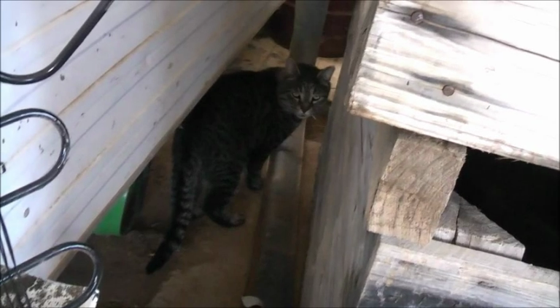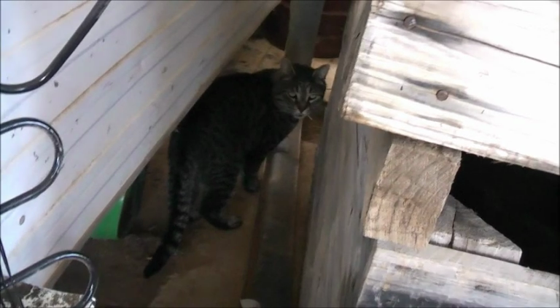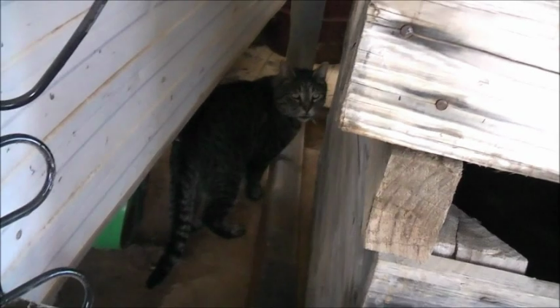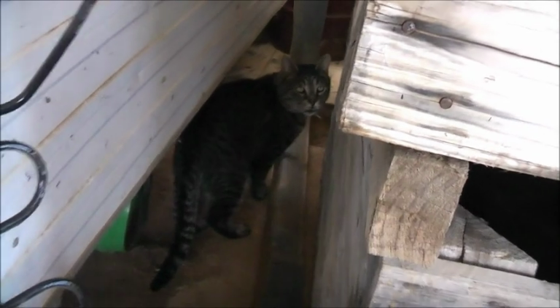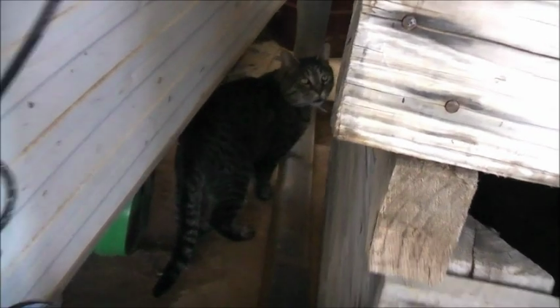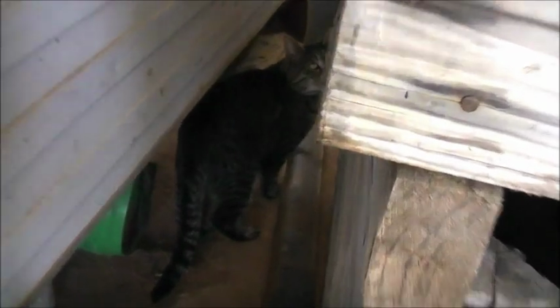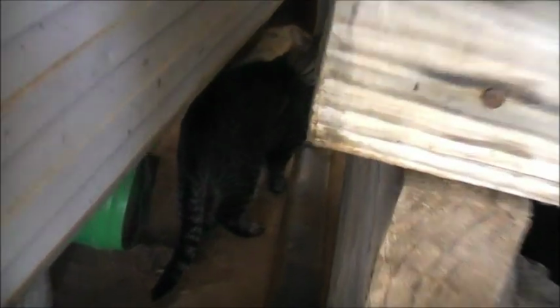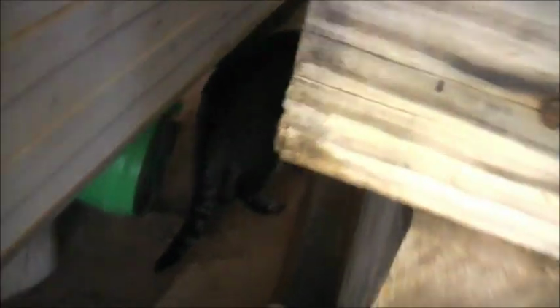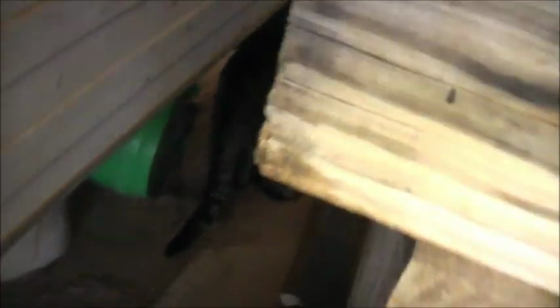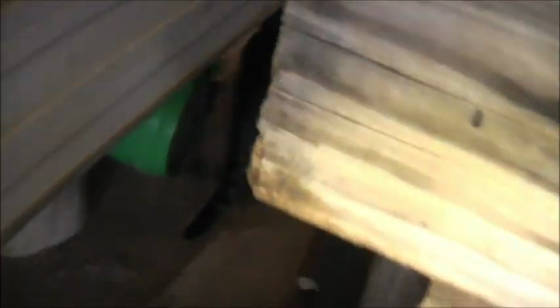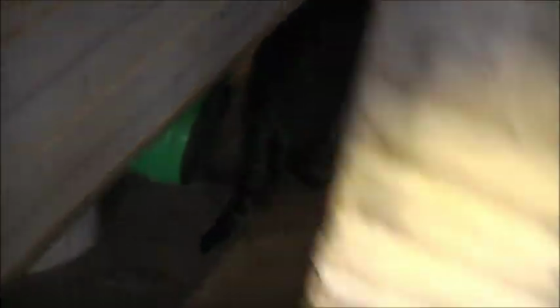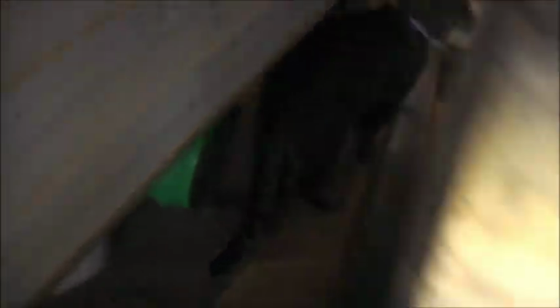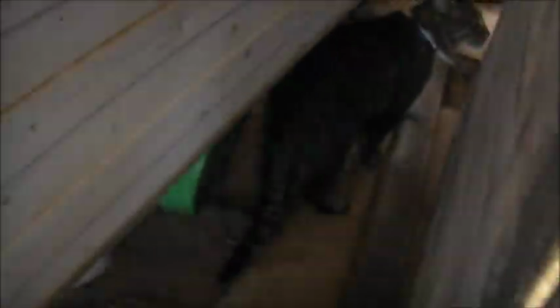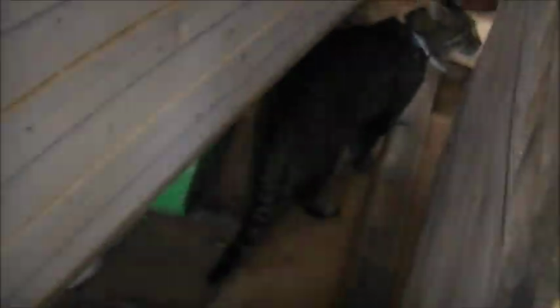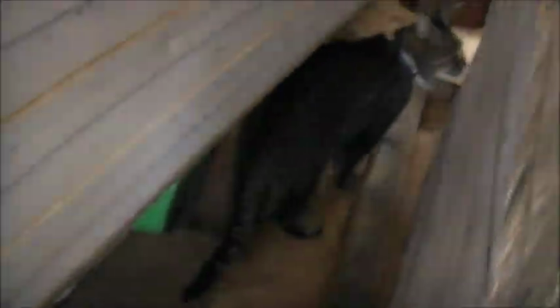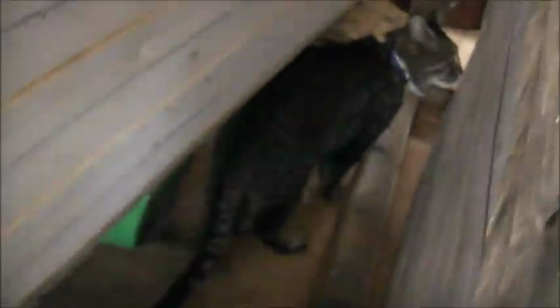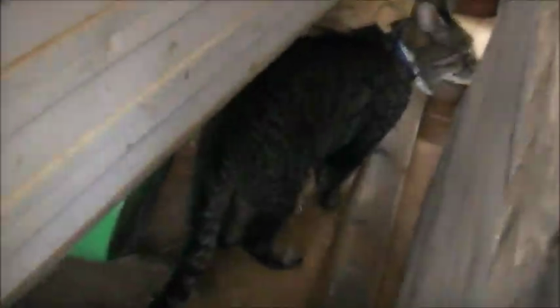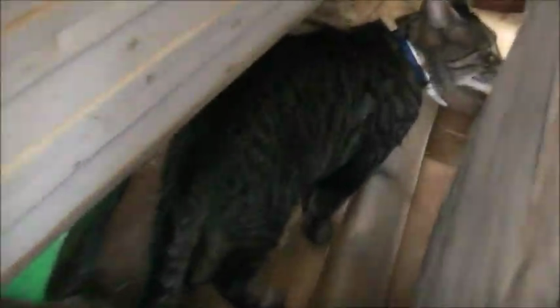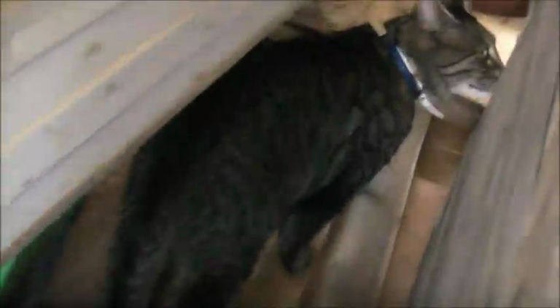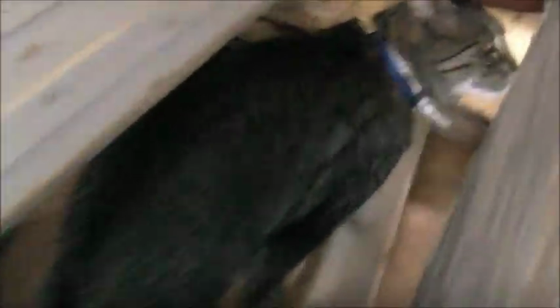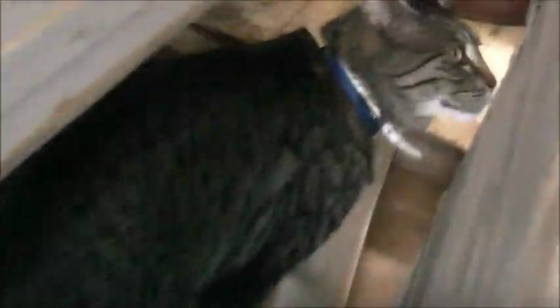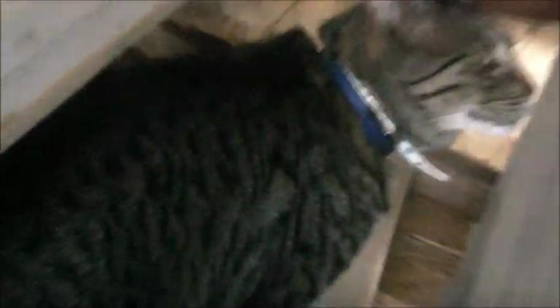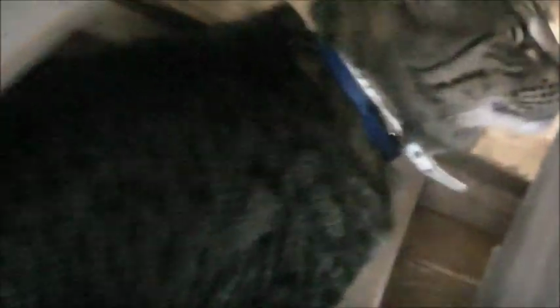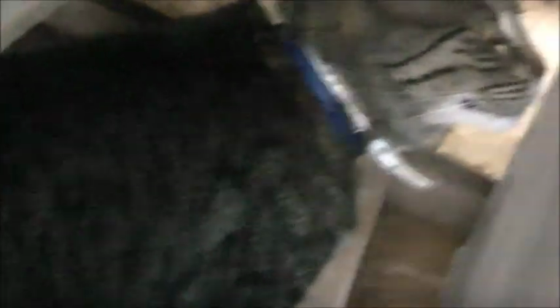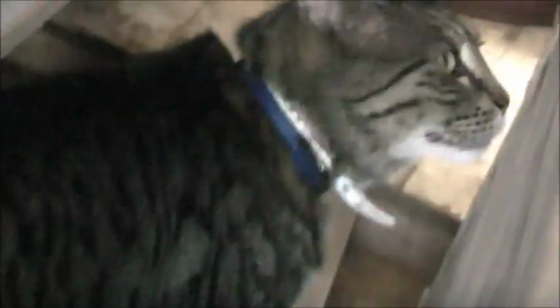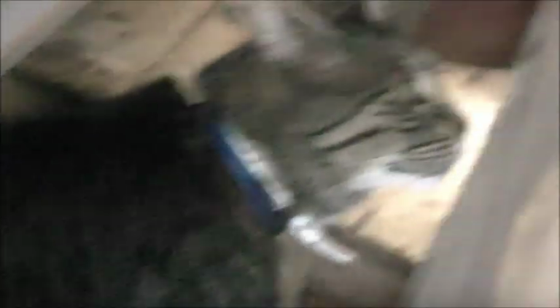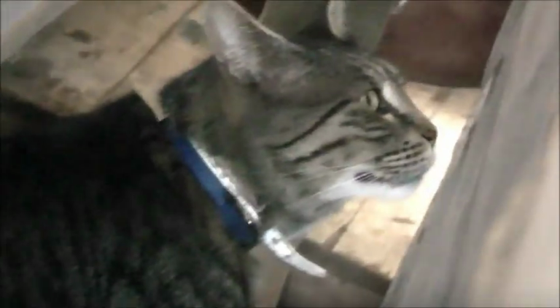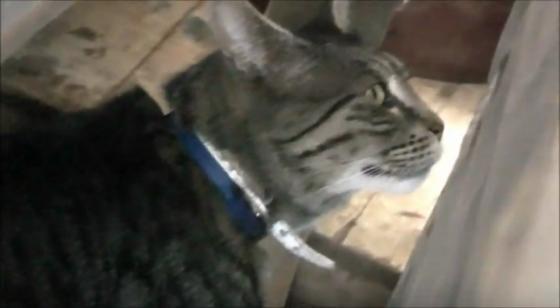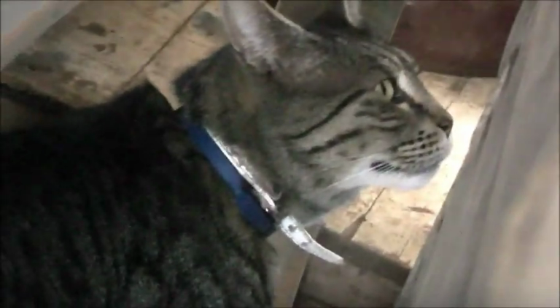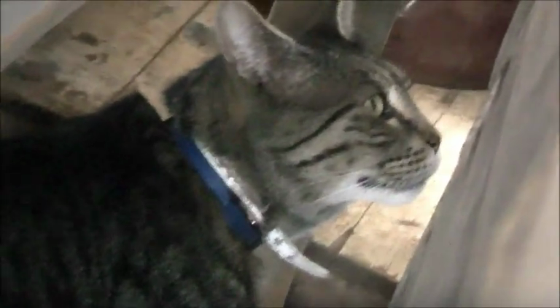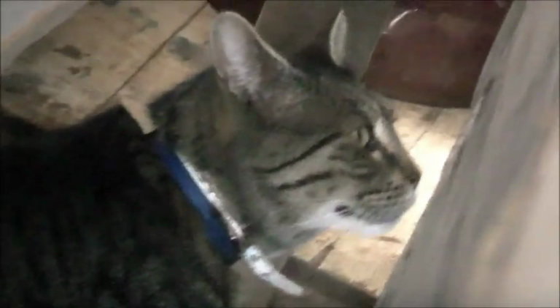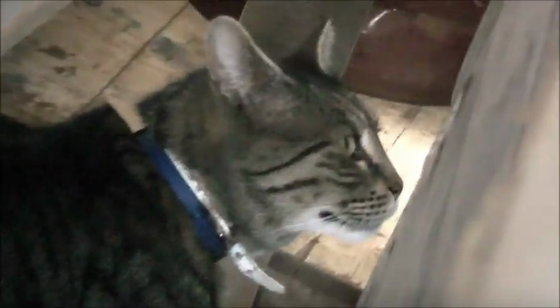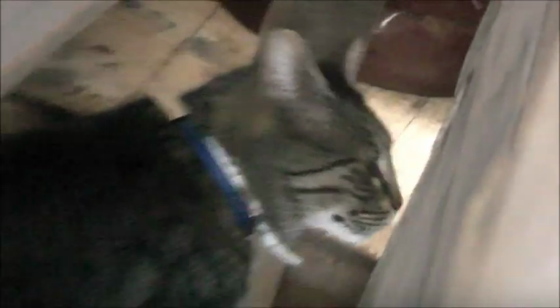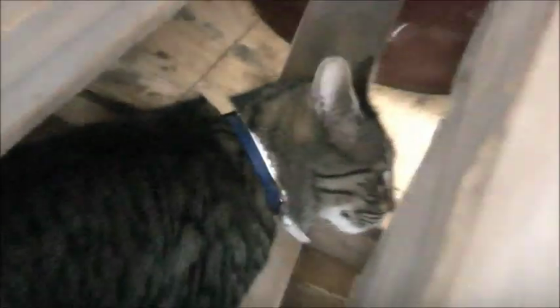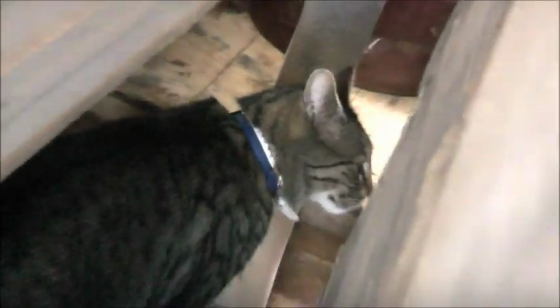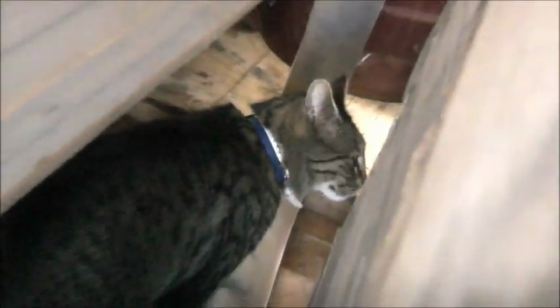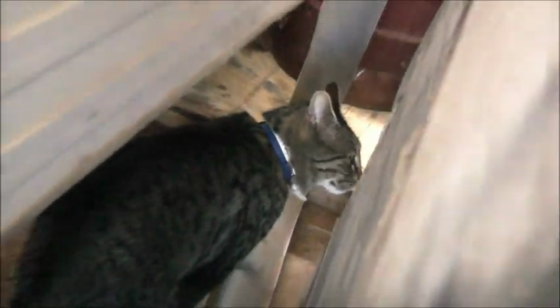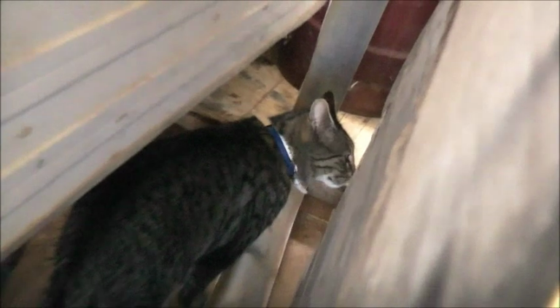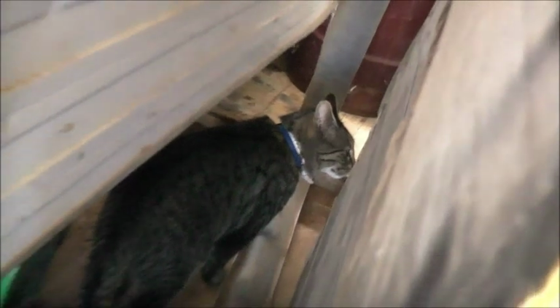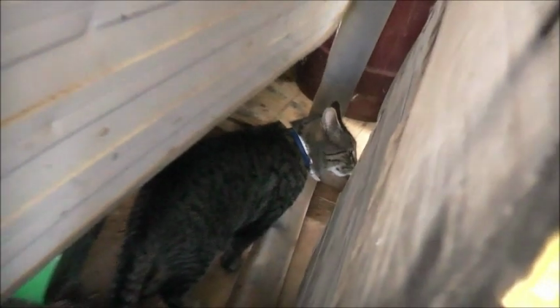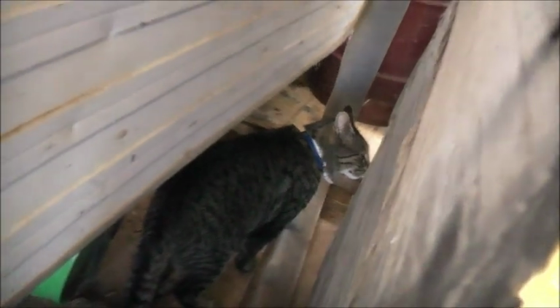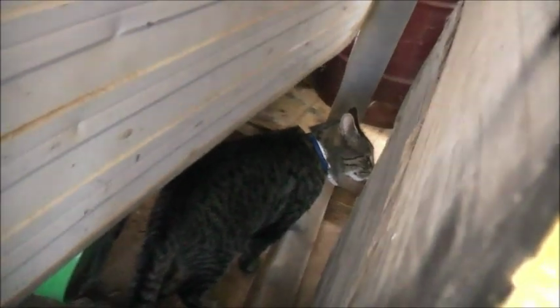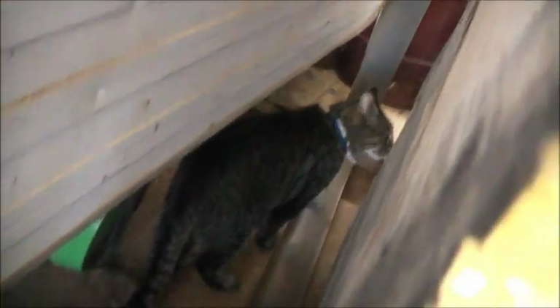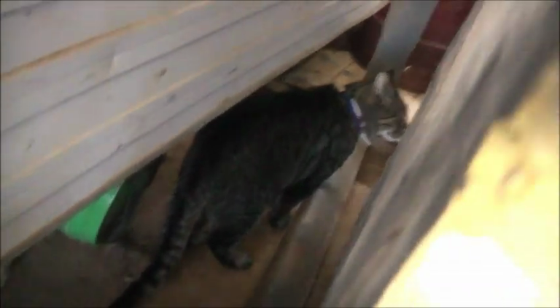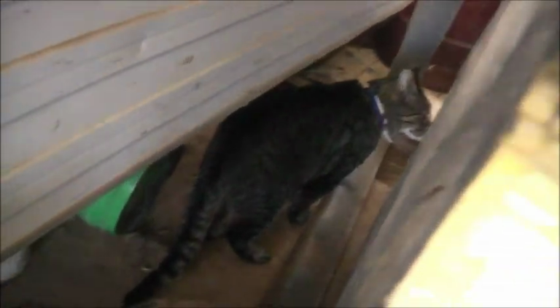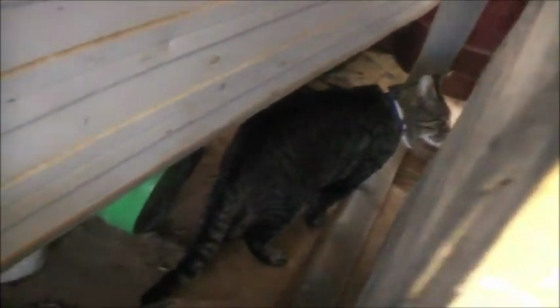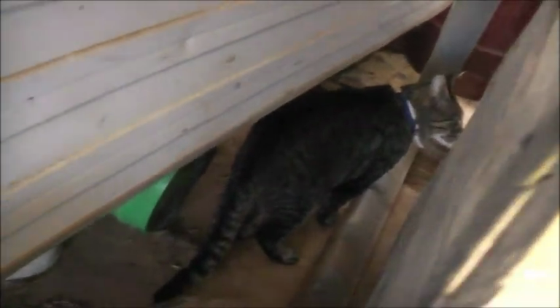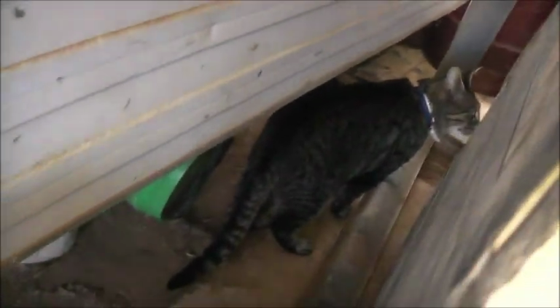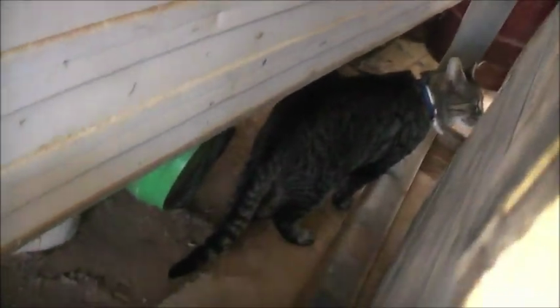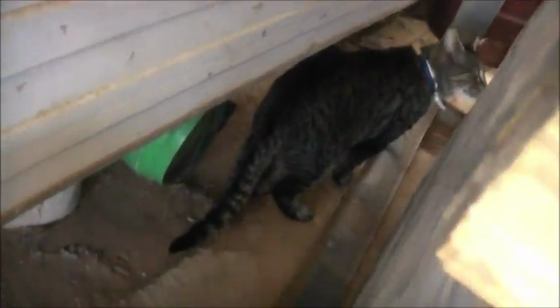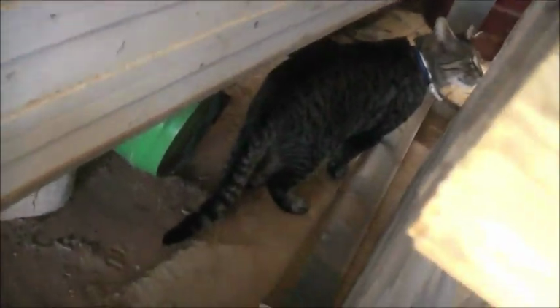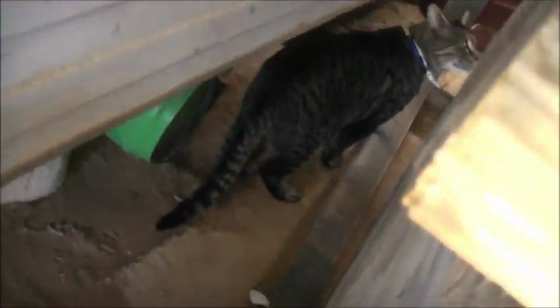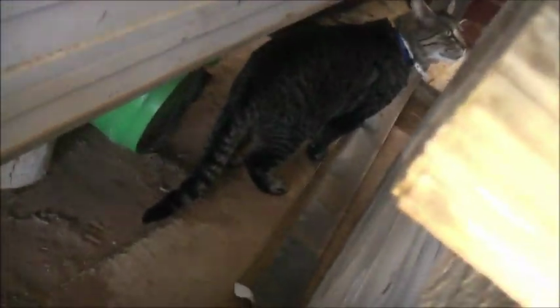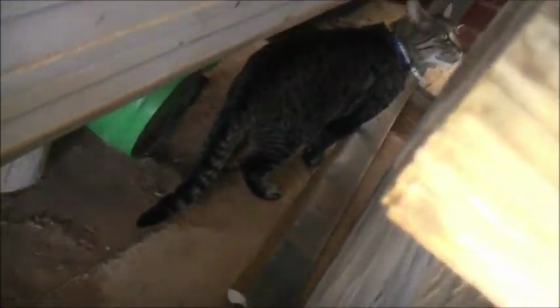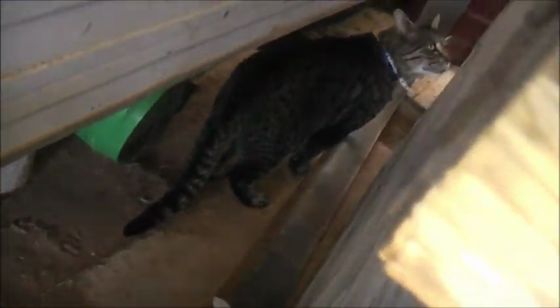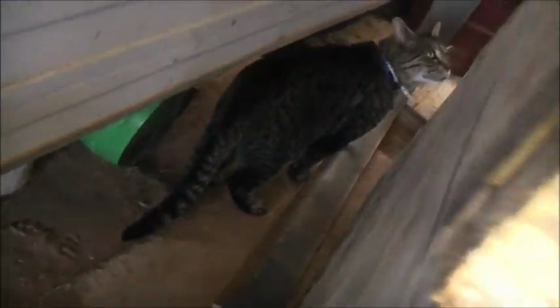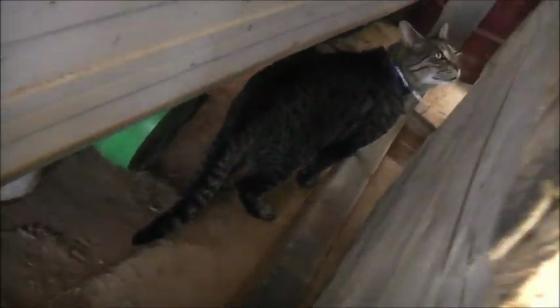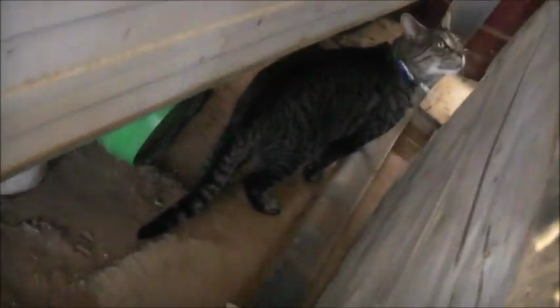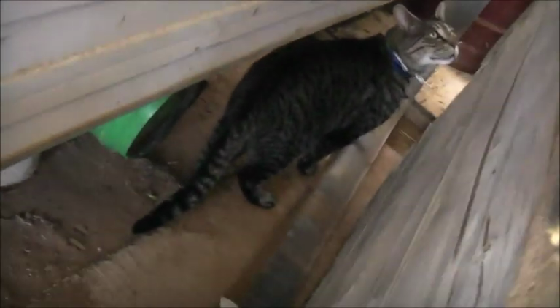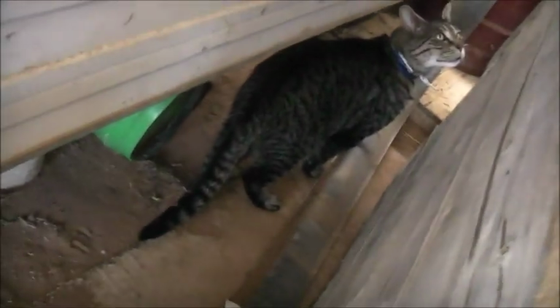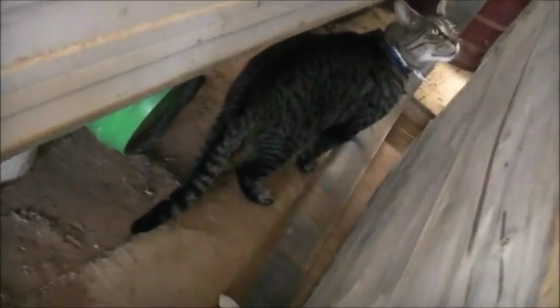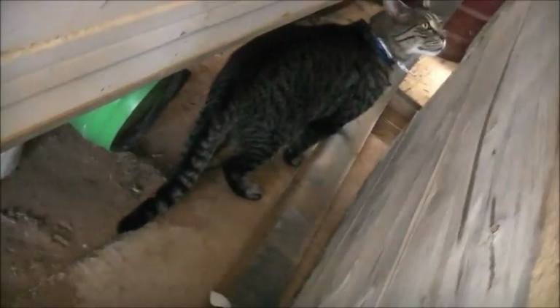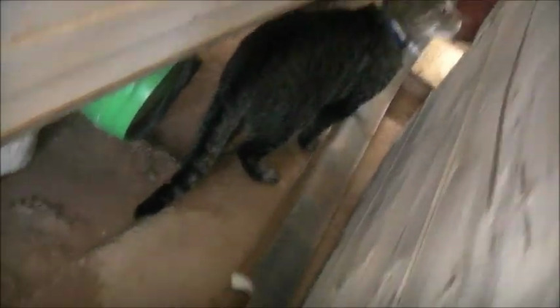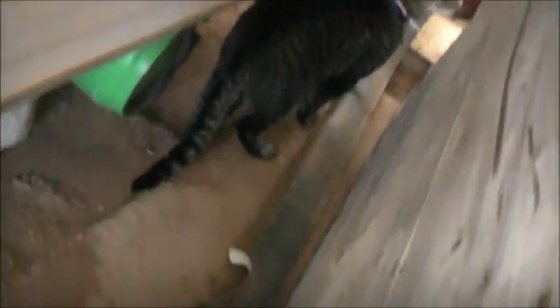Puss, puss, puss, here. Puss, puss, puss. That's good. Come here.